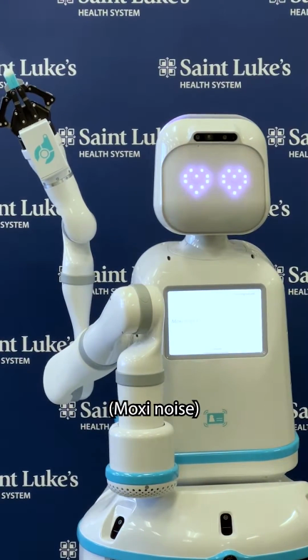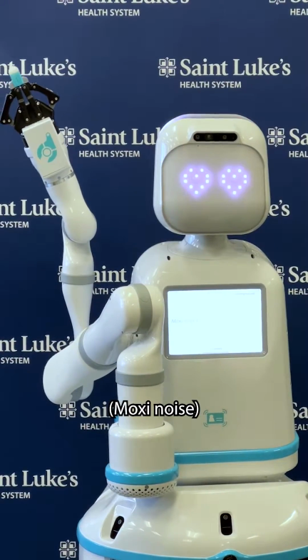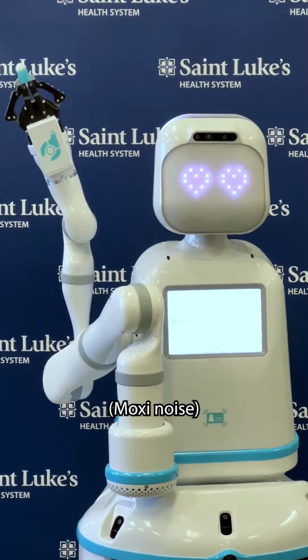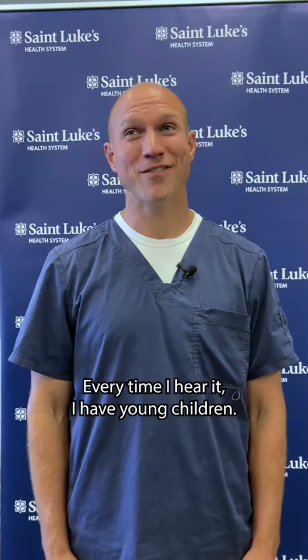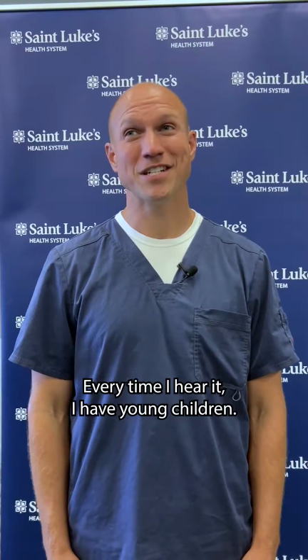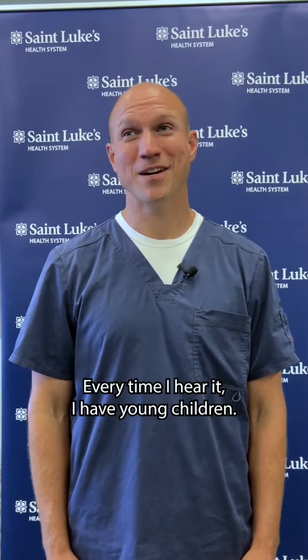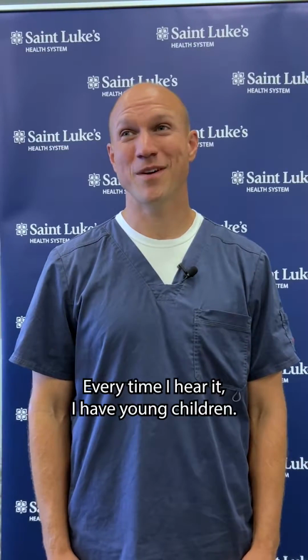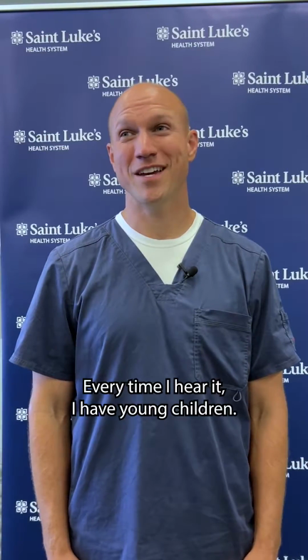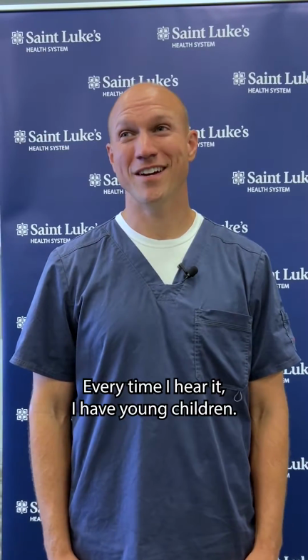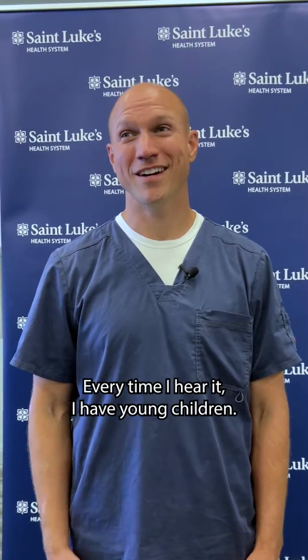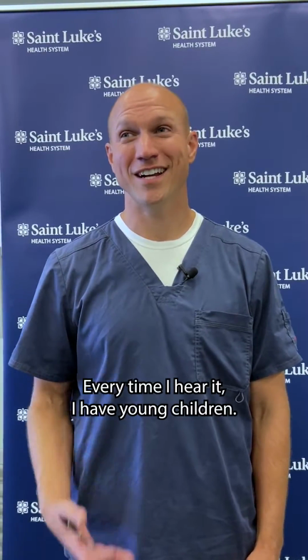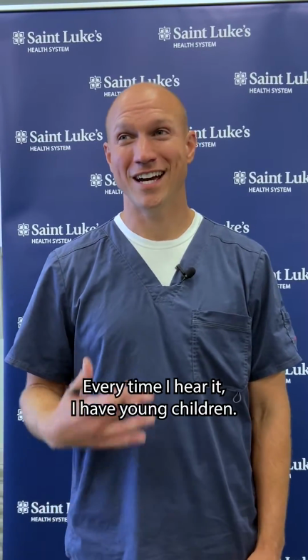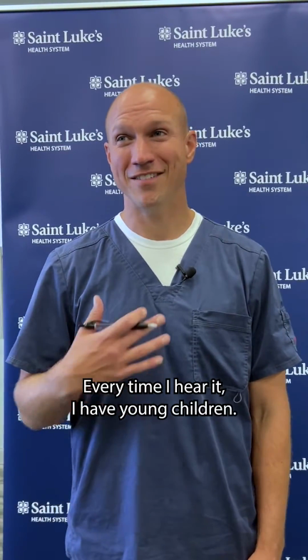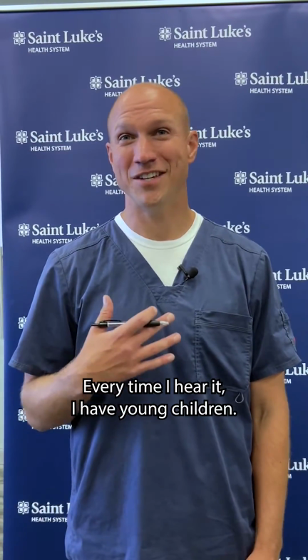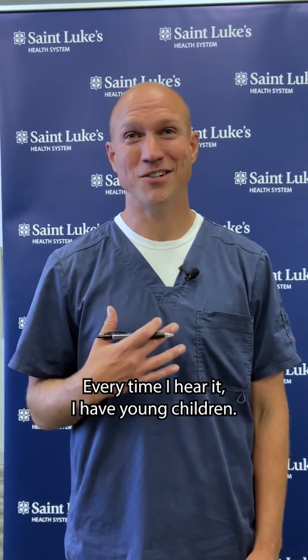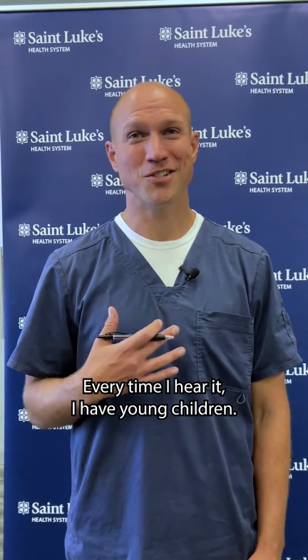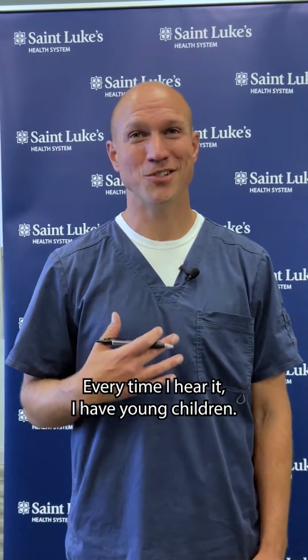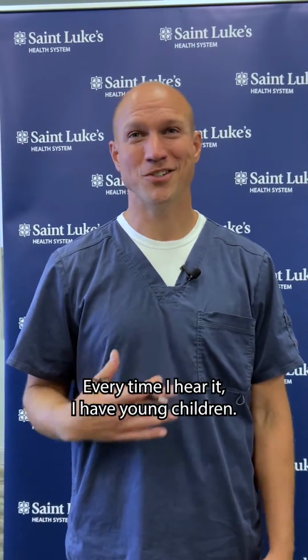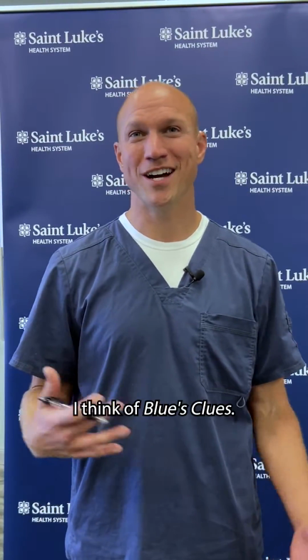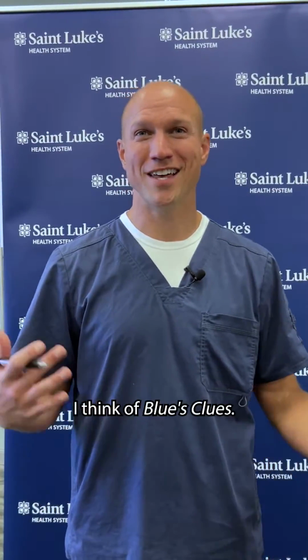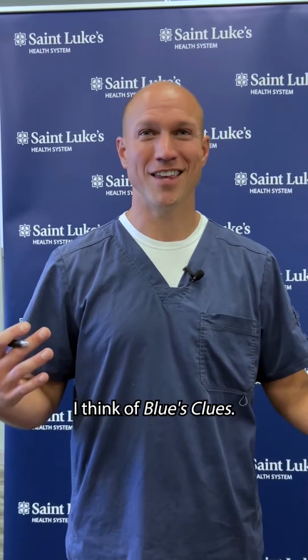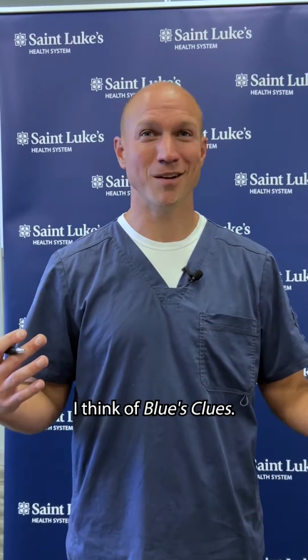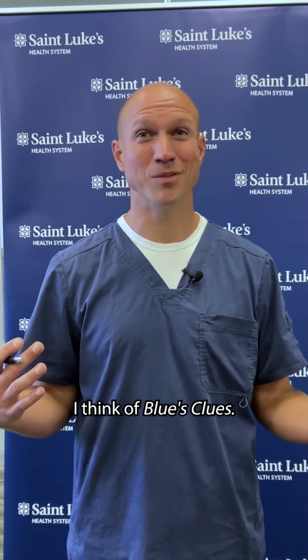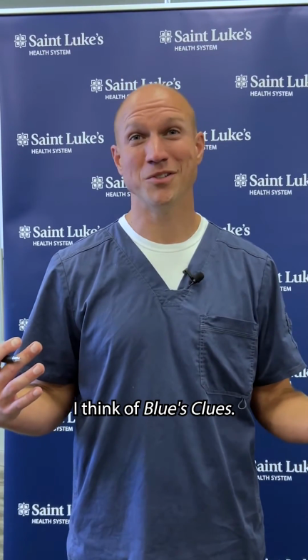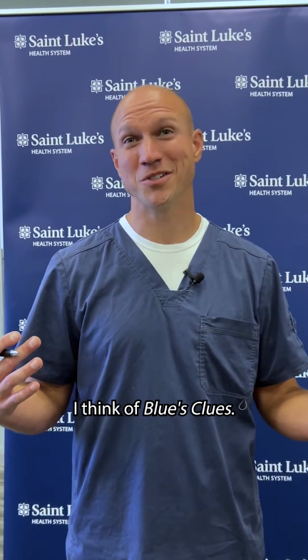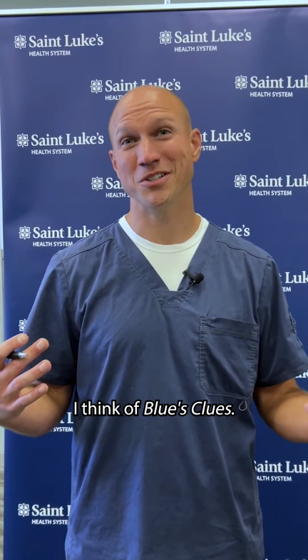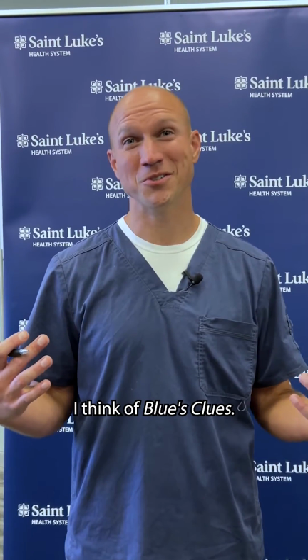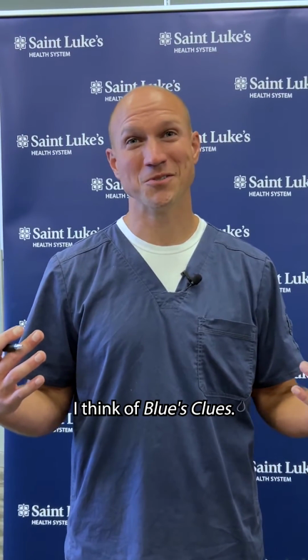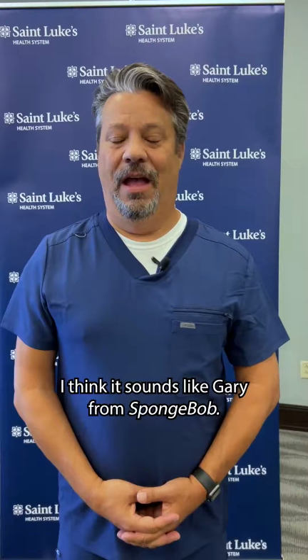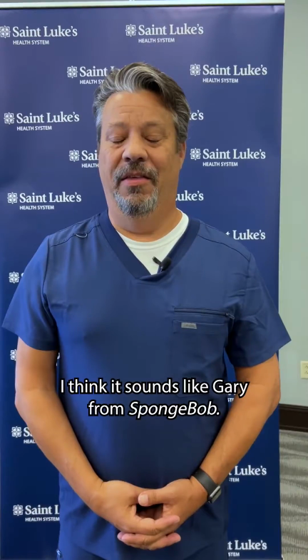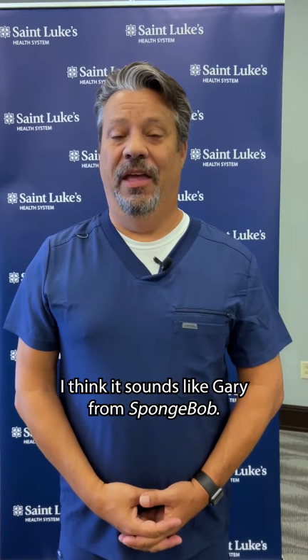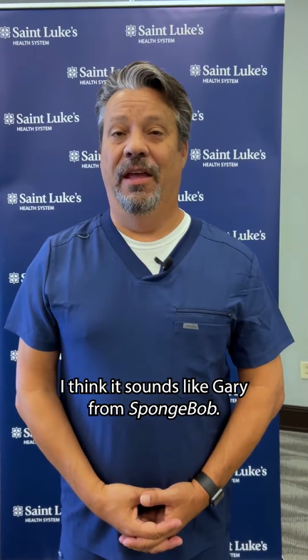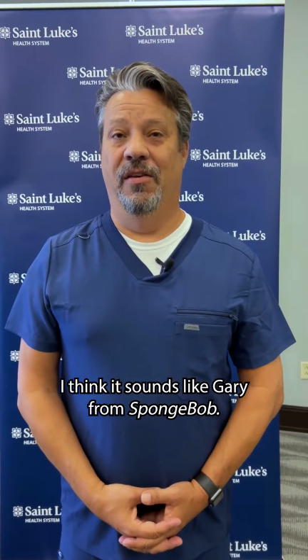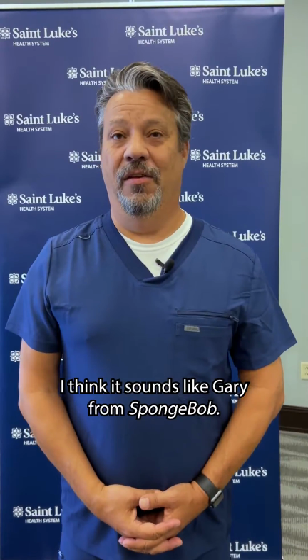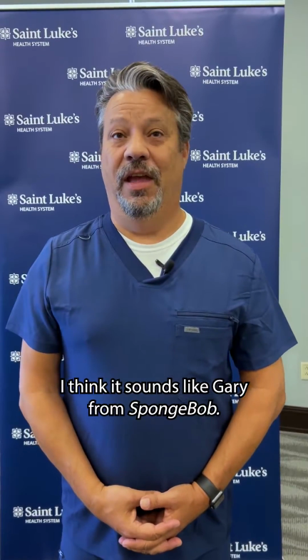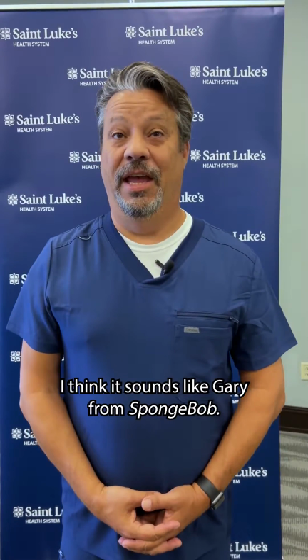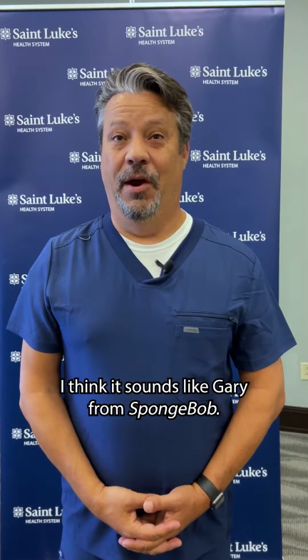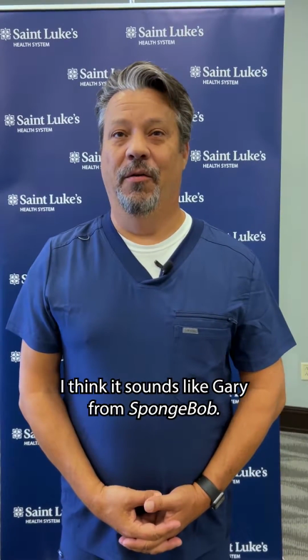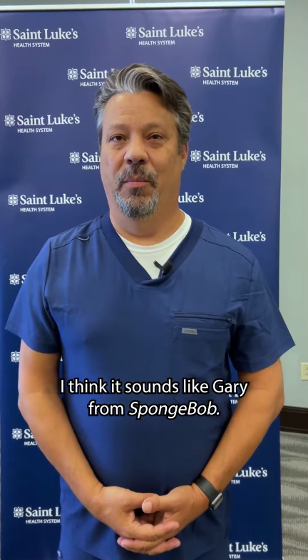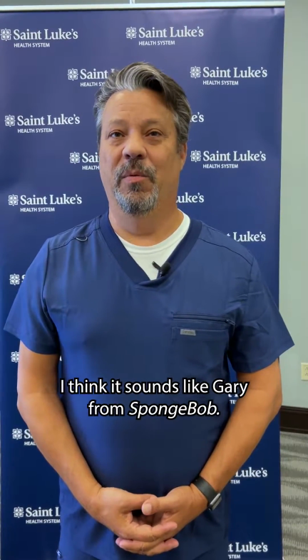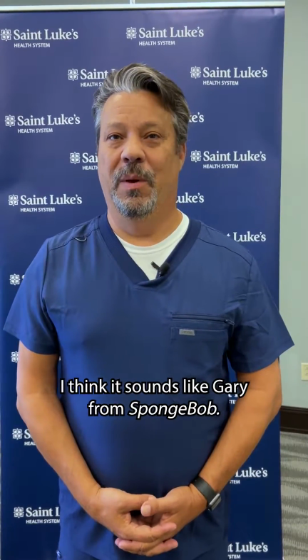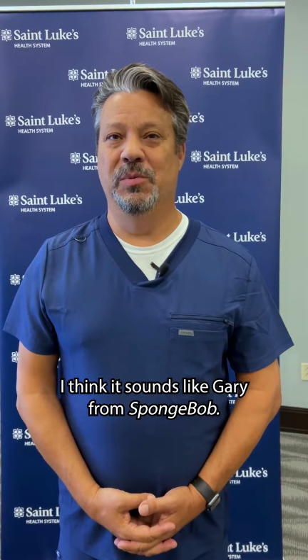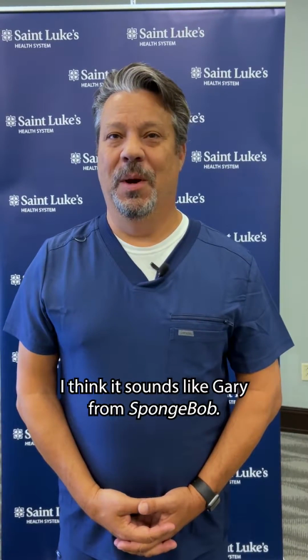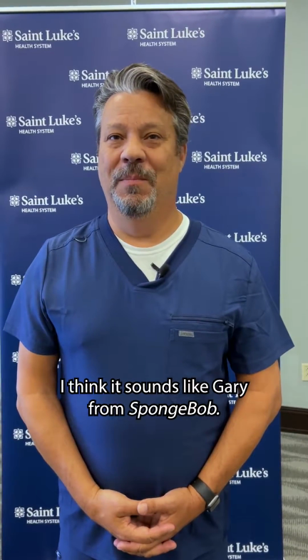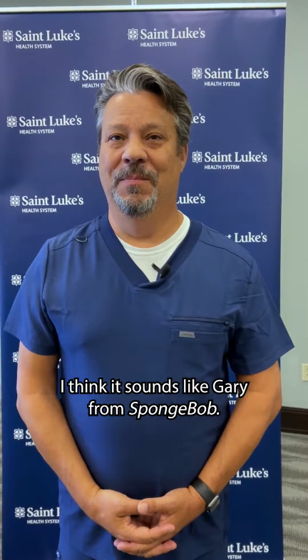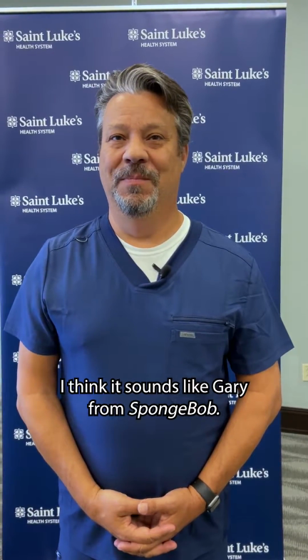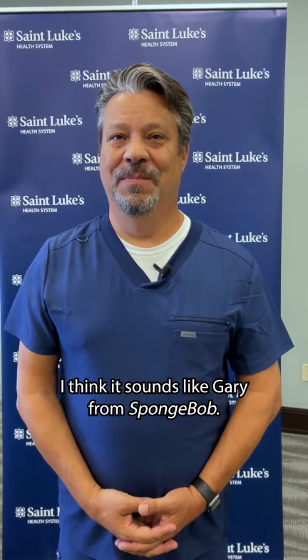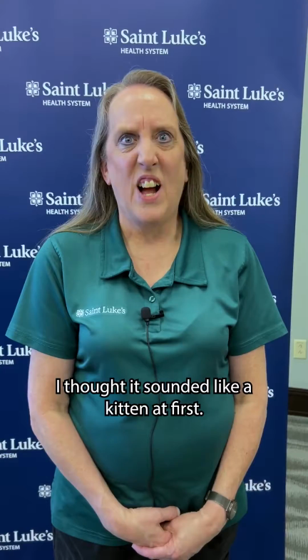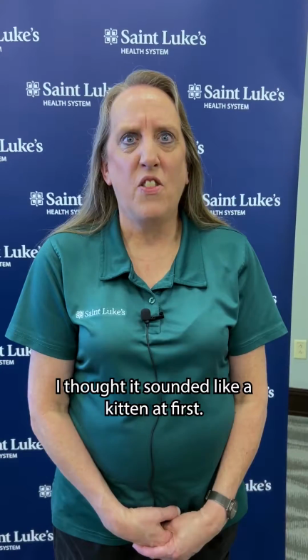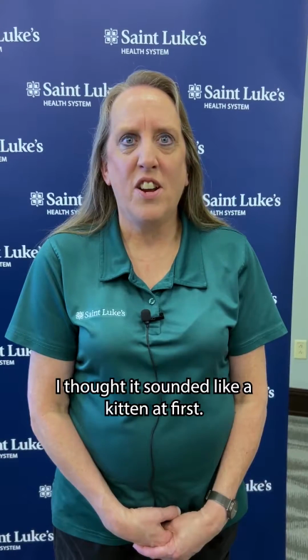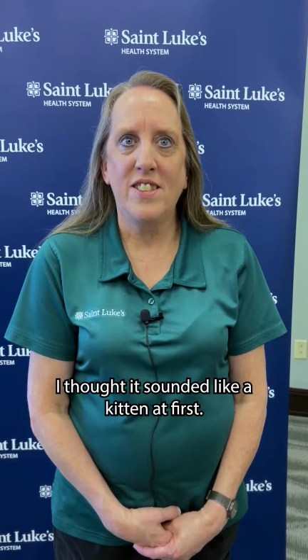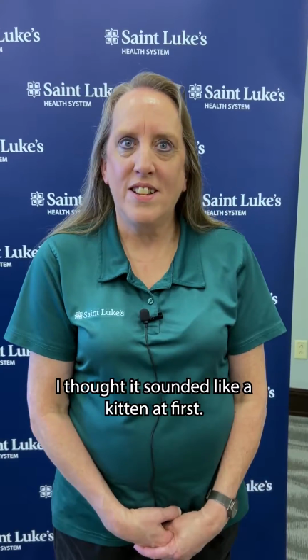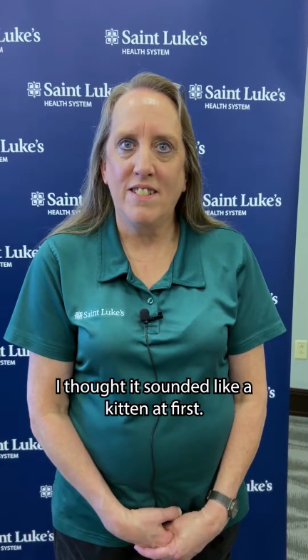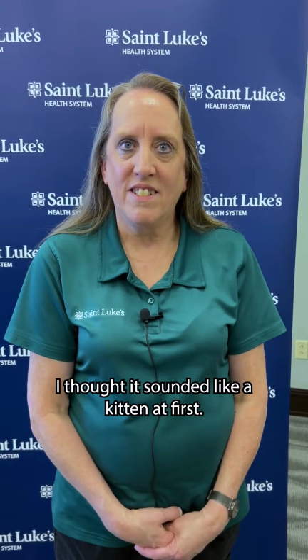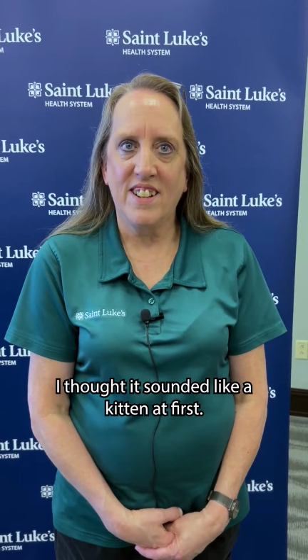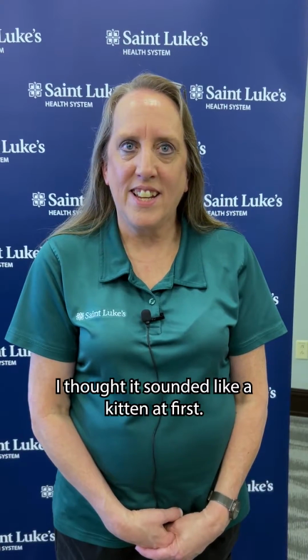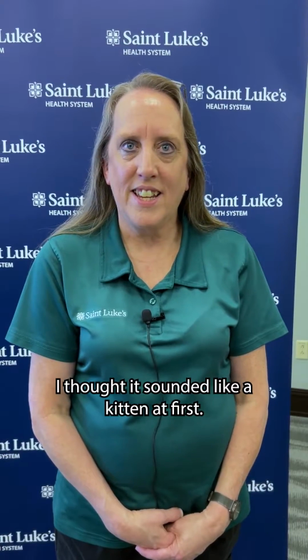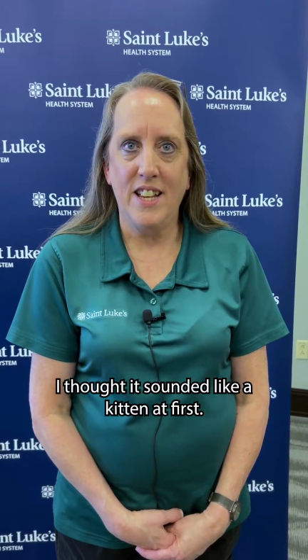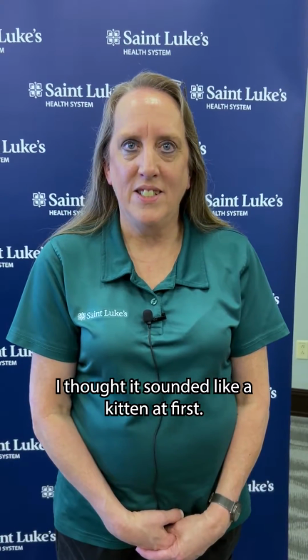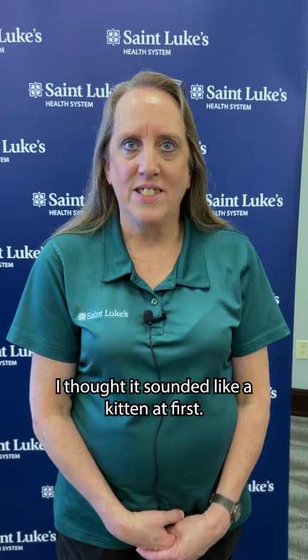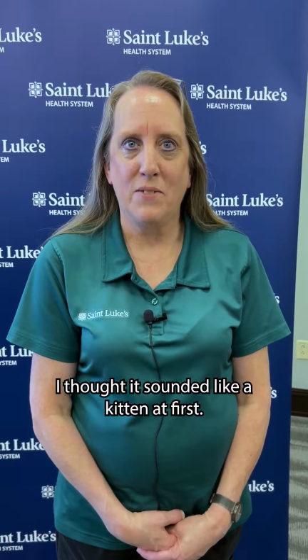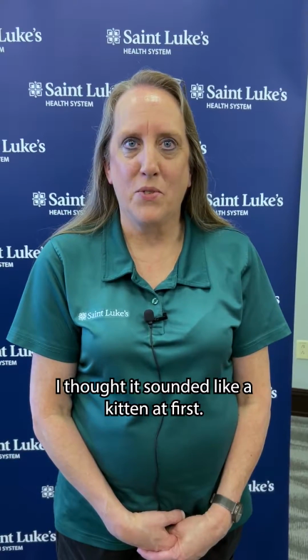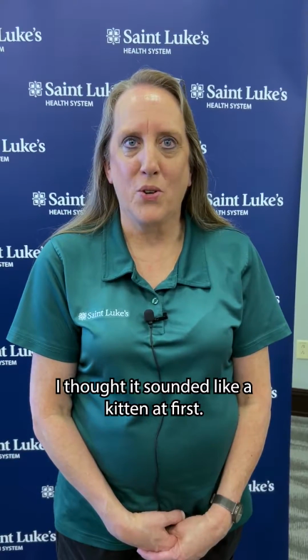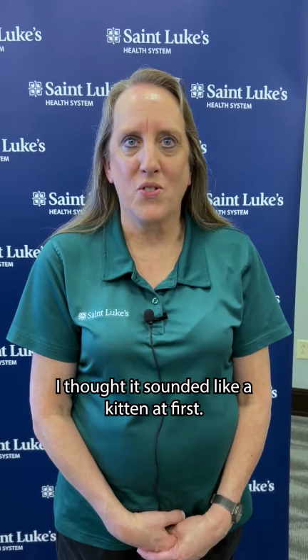Every time I hear it — I have young children — I think of Blue's Clues. I think it sounds like Gary from SpongeBob. I thought it sounded like a kitten at first.